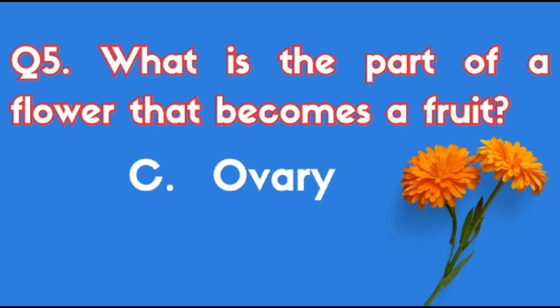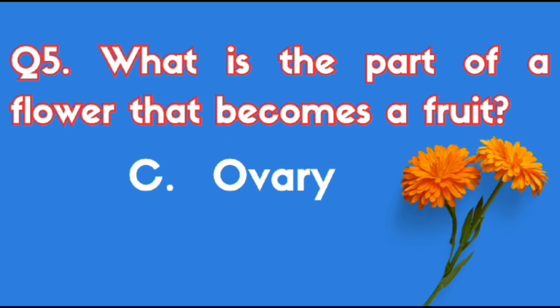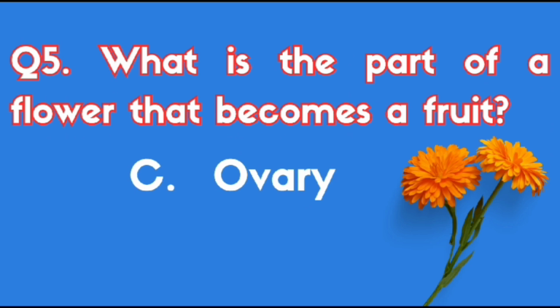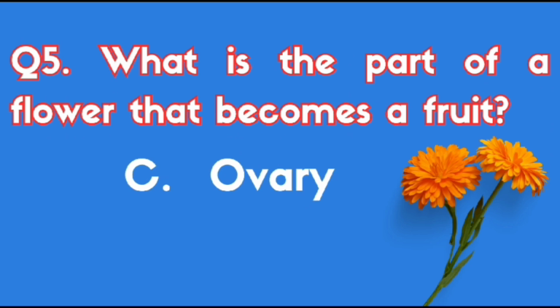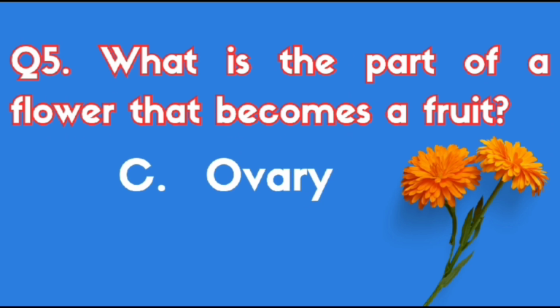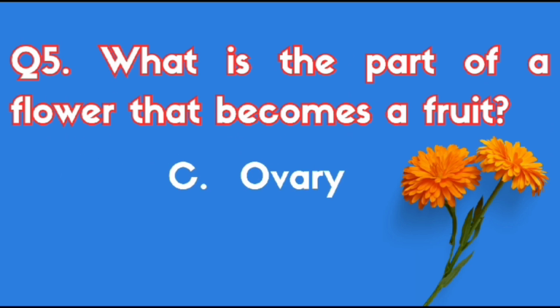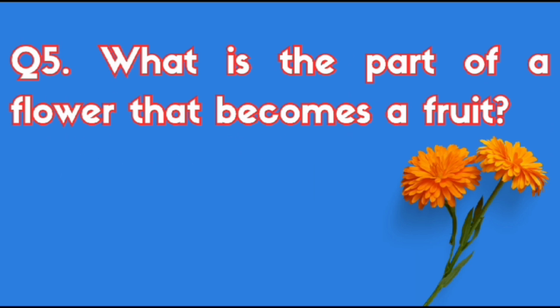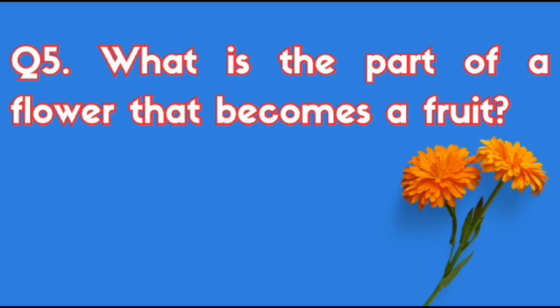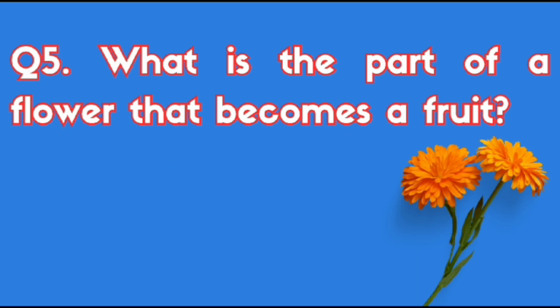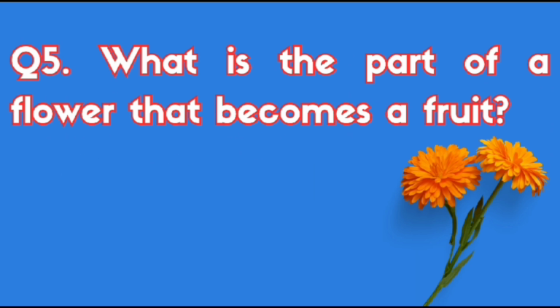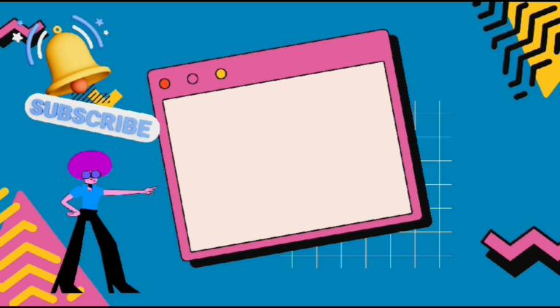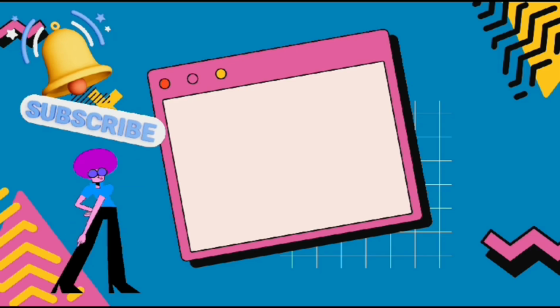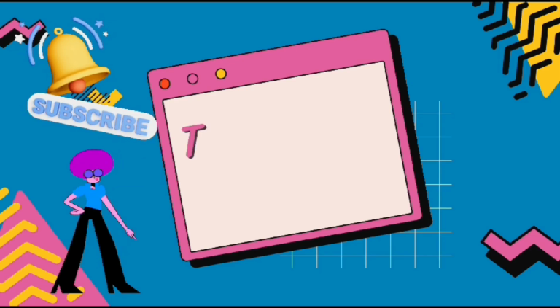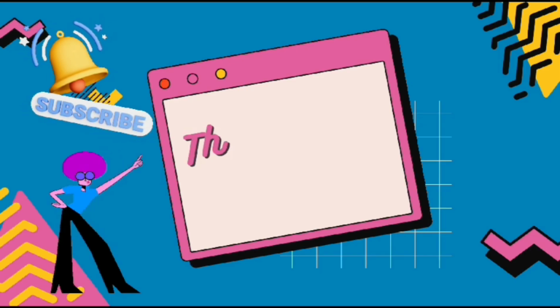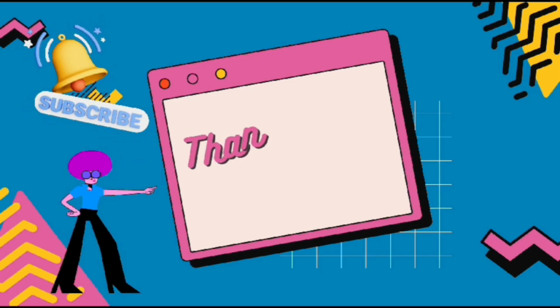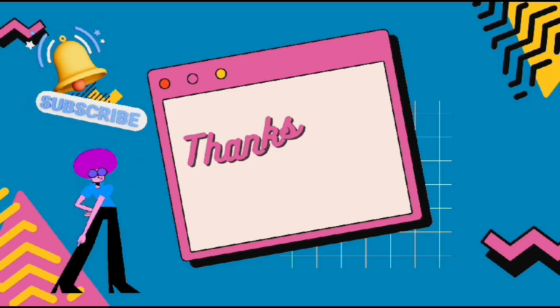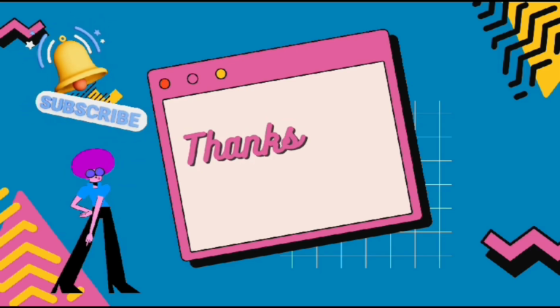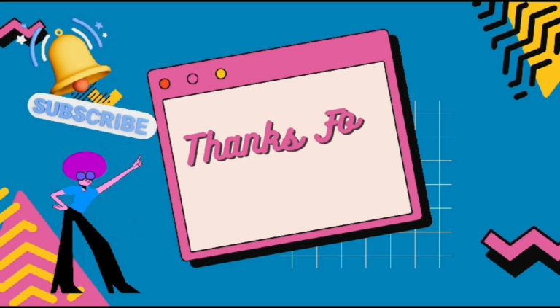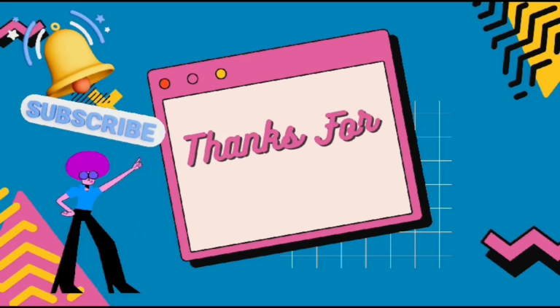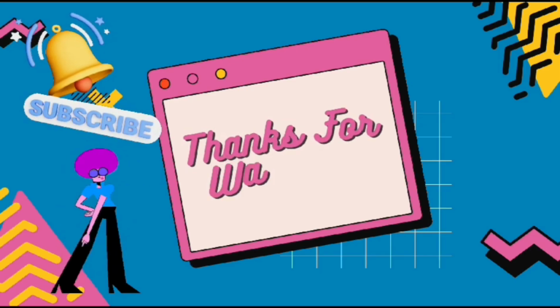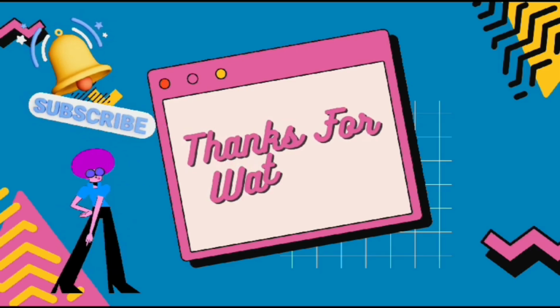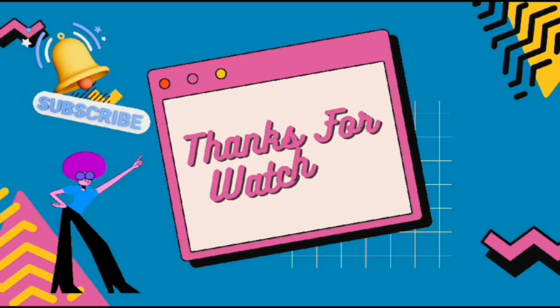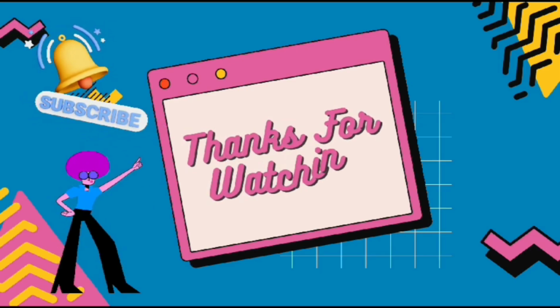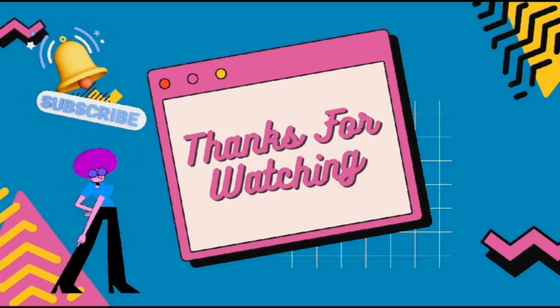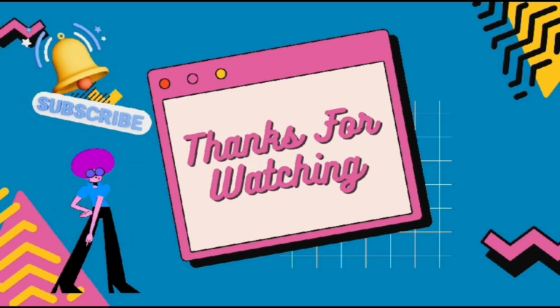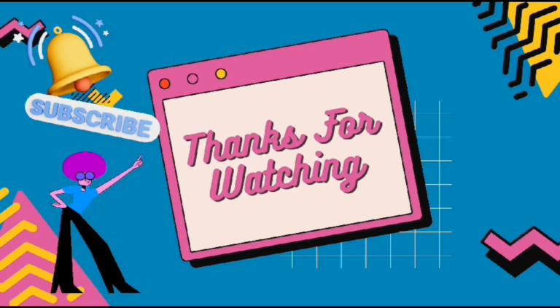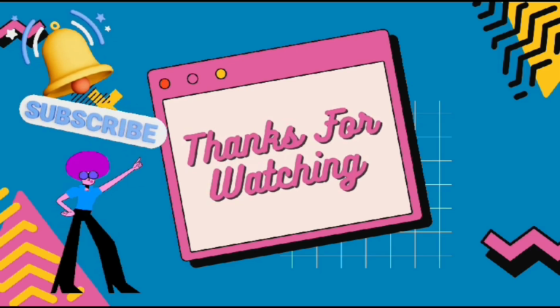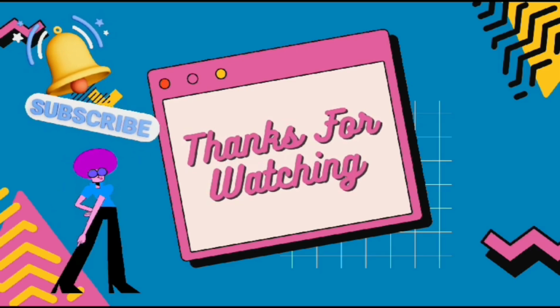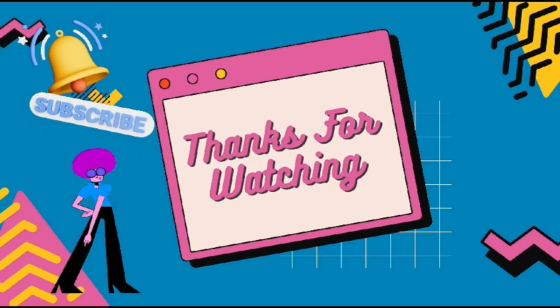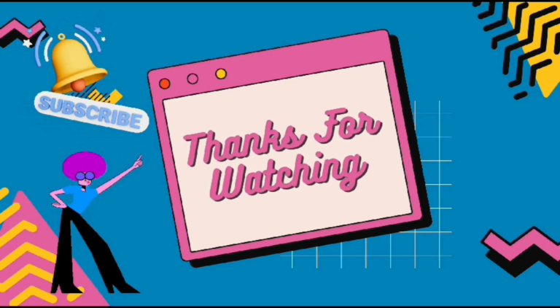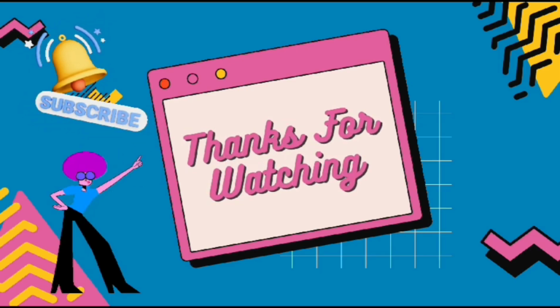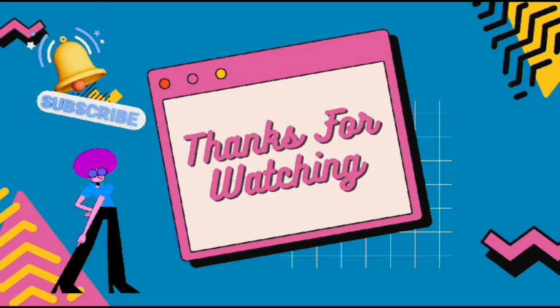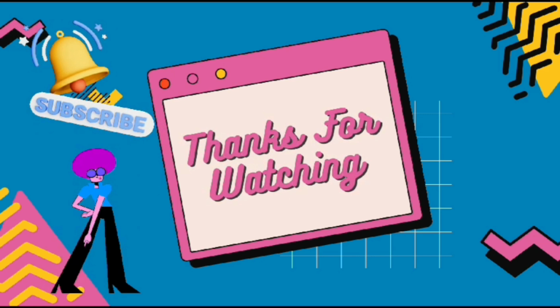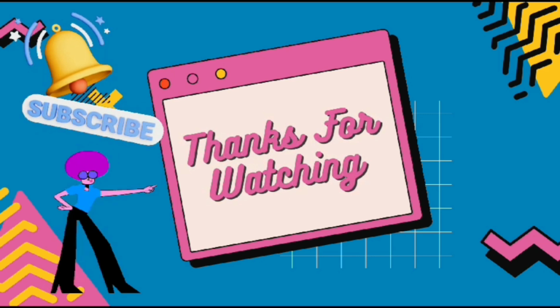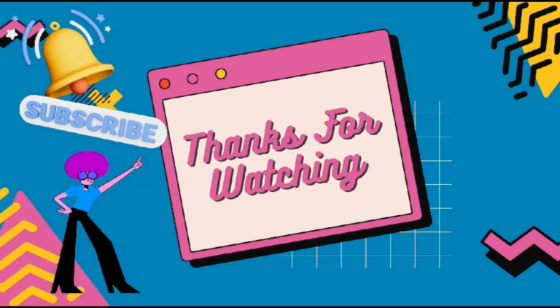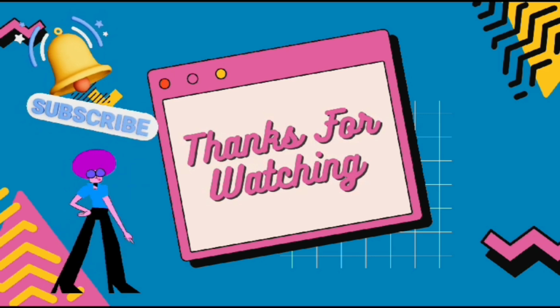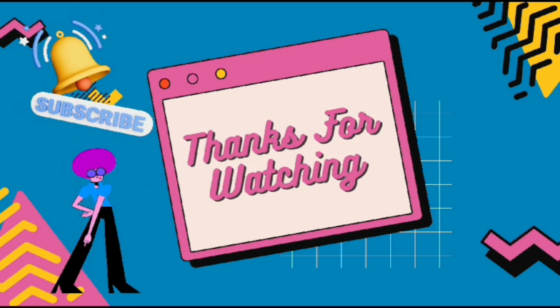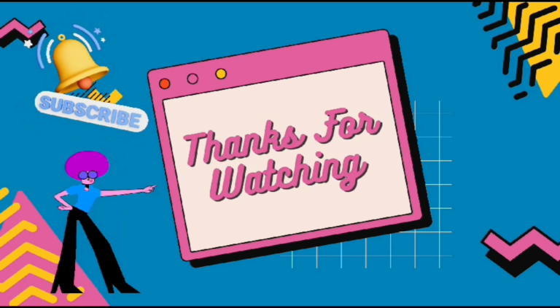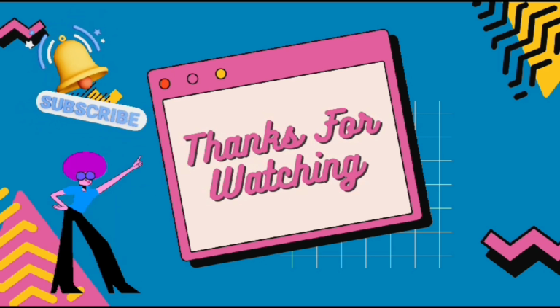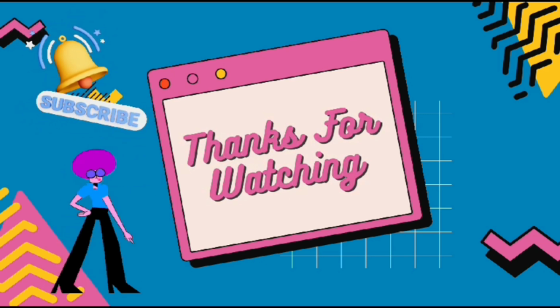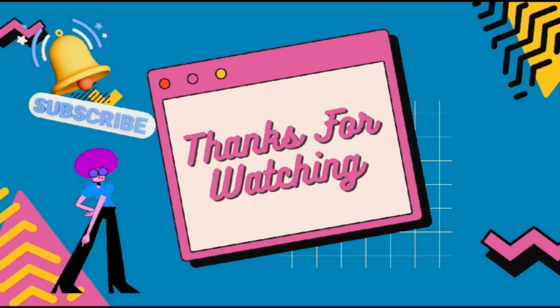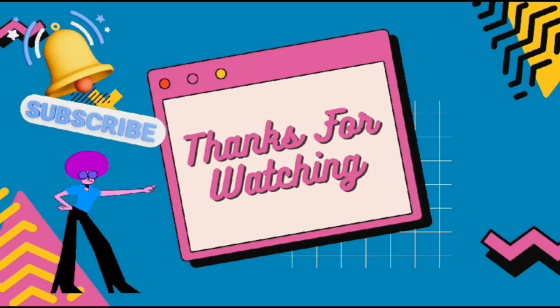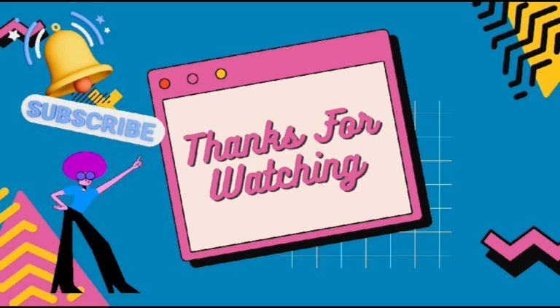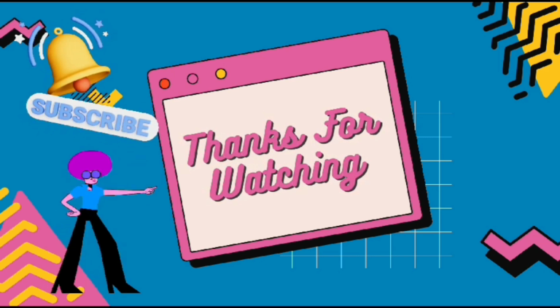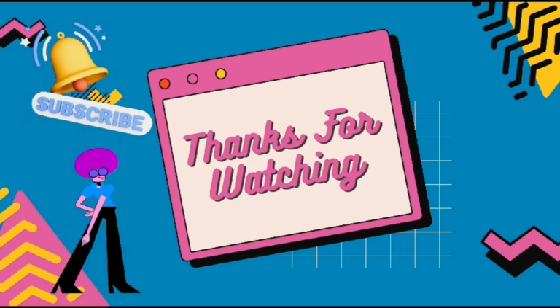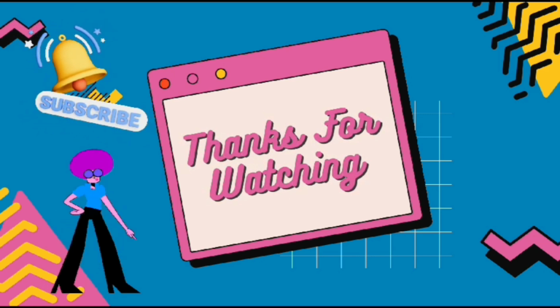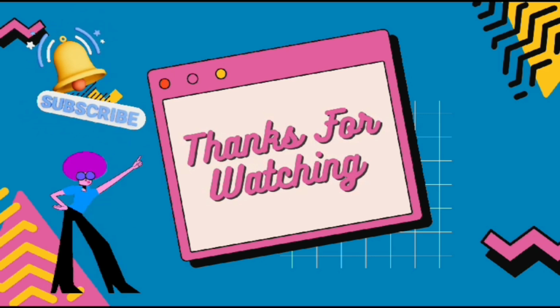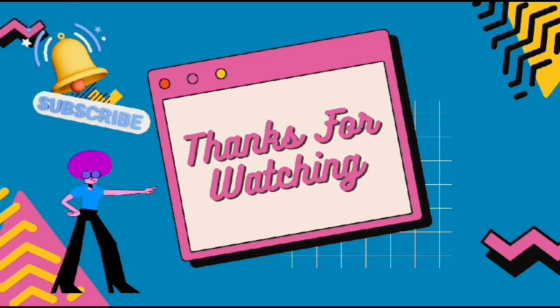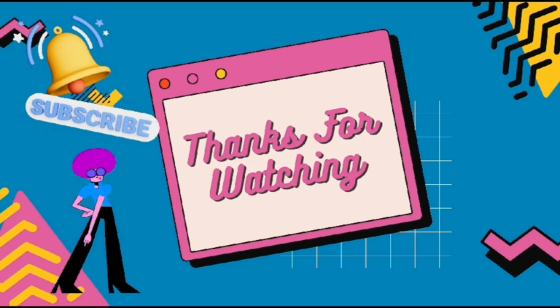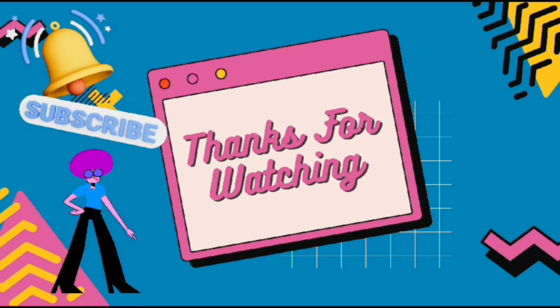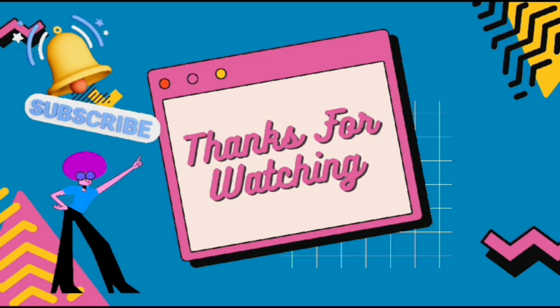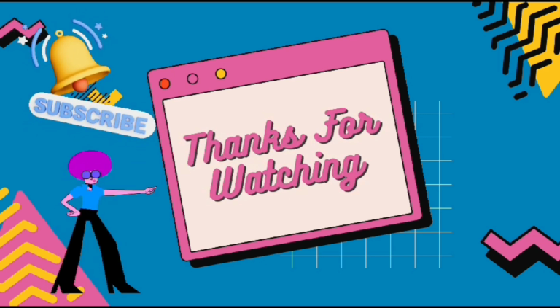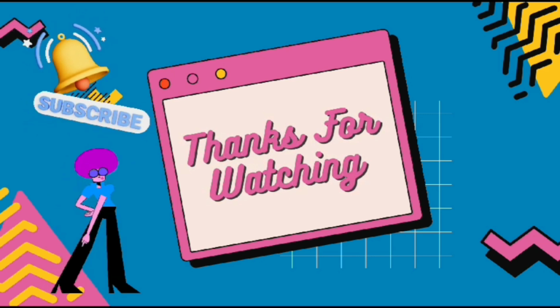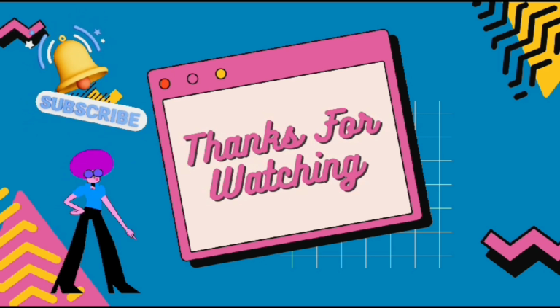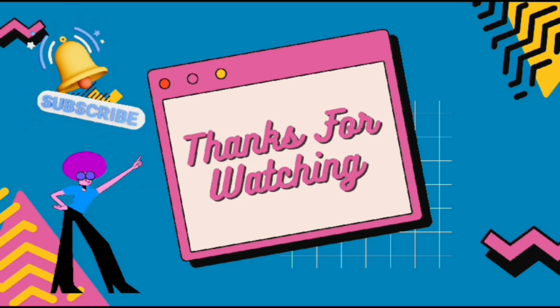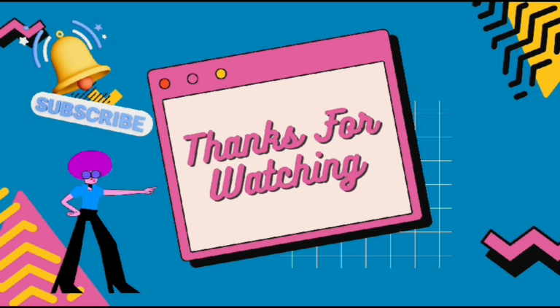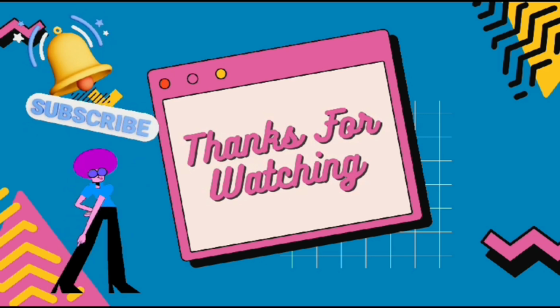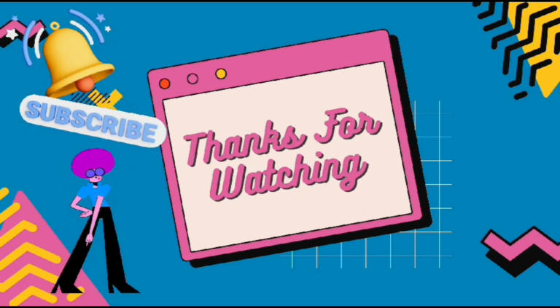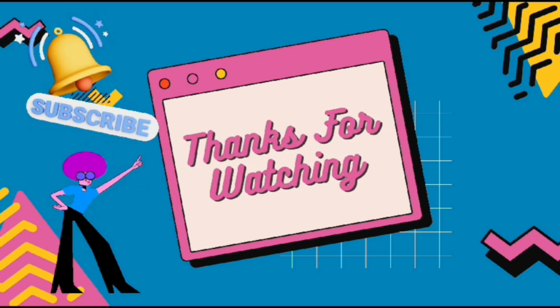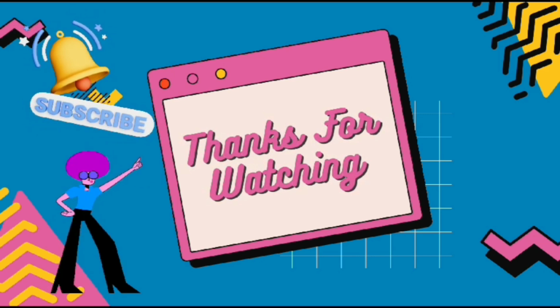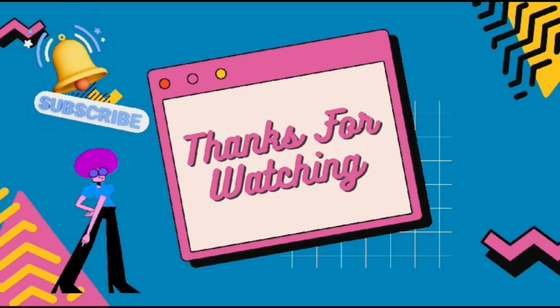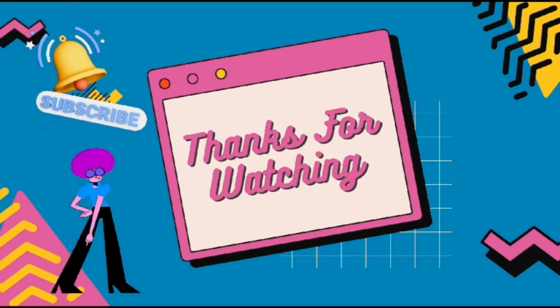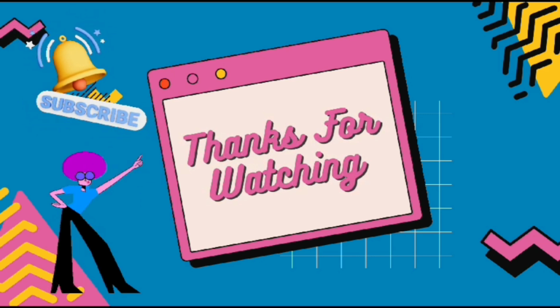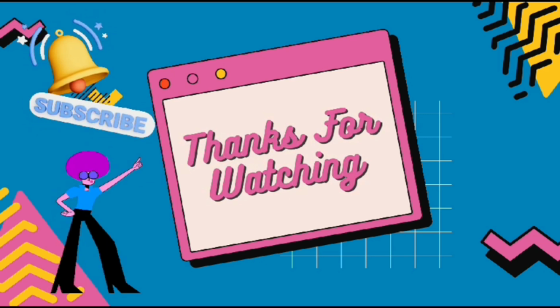Thanks for watching. Don't forget to like, share, comment, and subscribe. Bye guys, bye-bye.